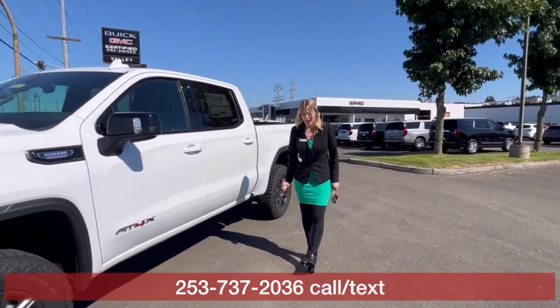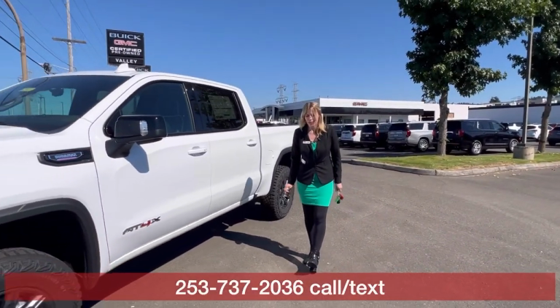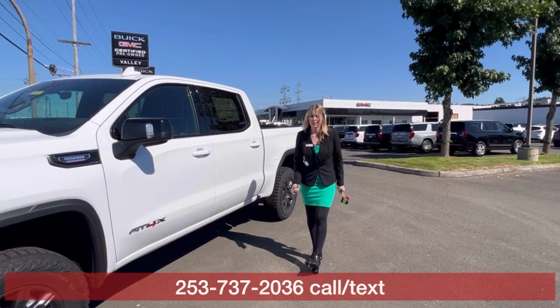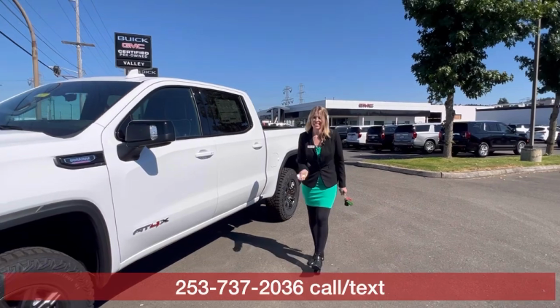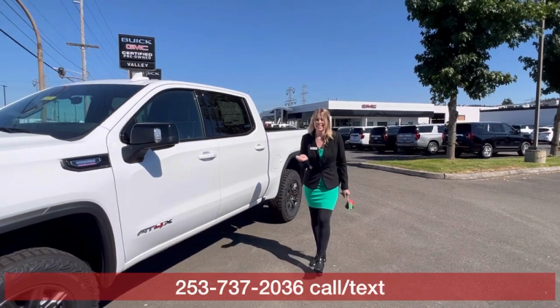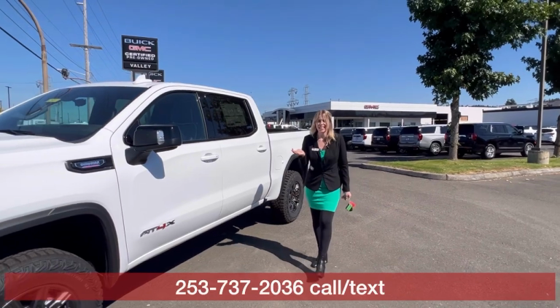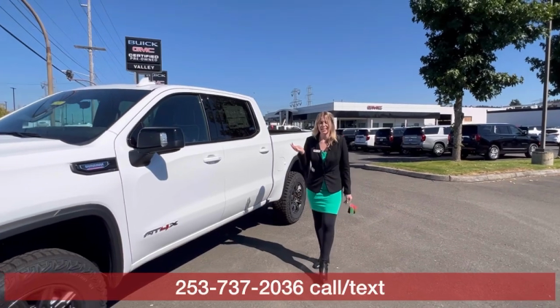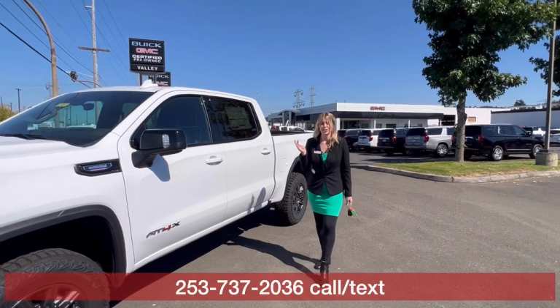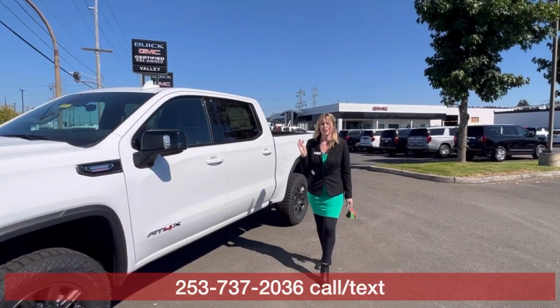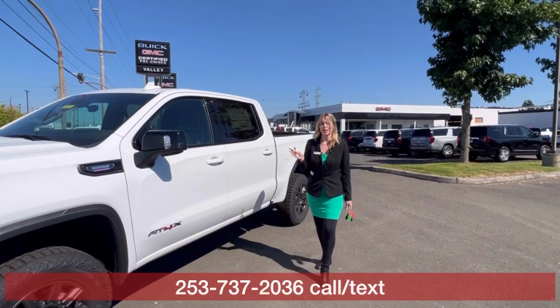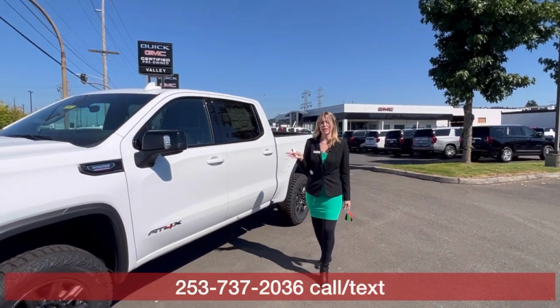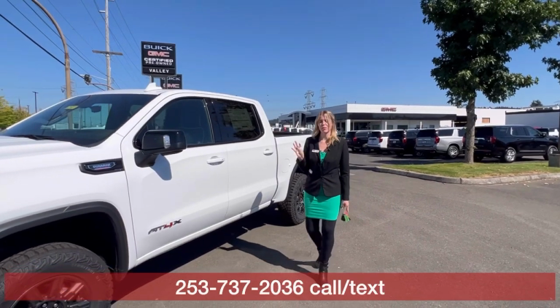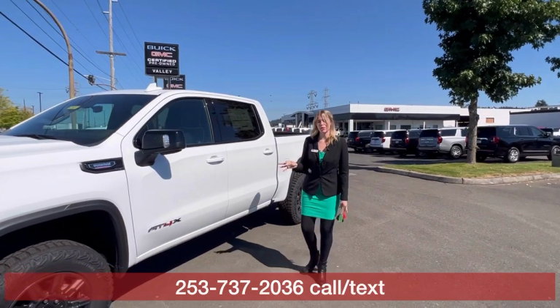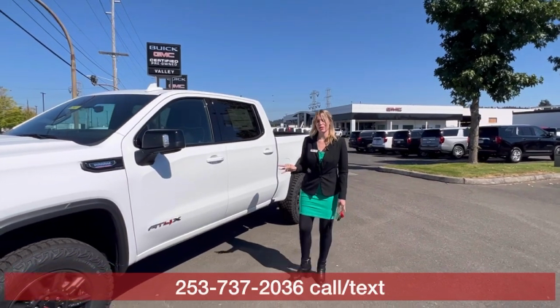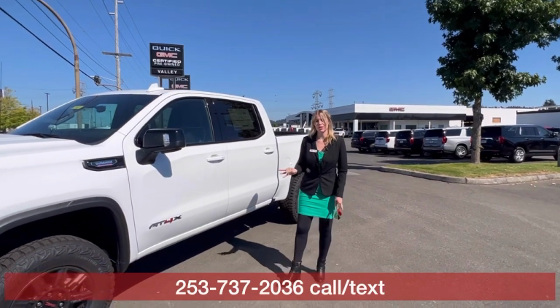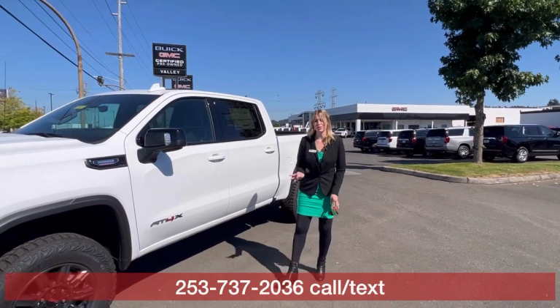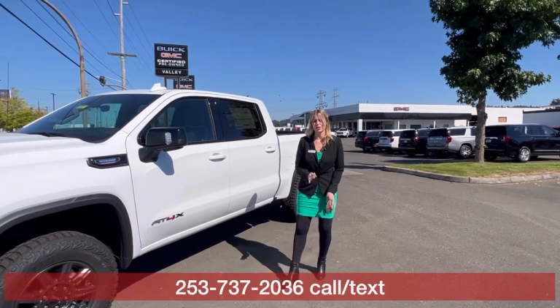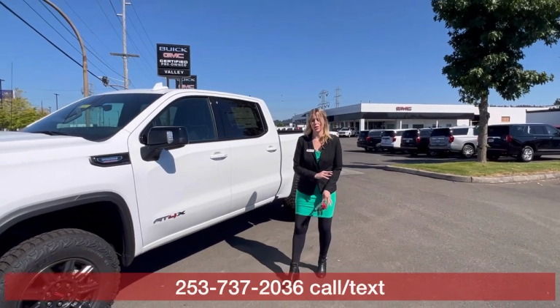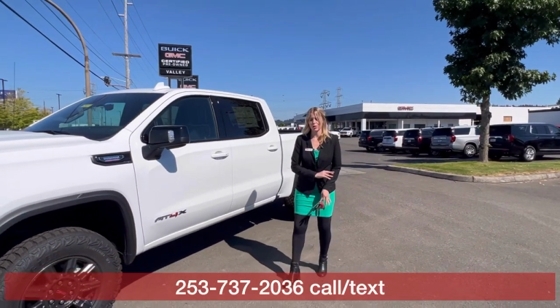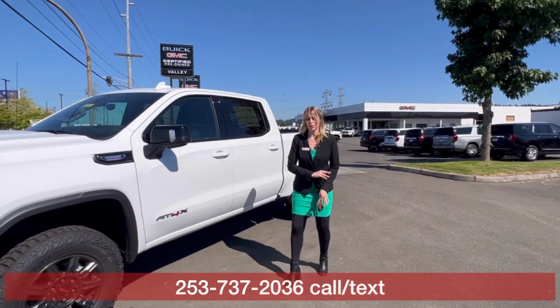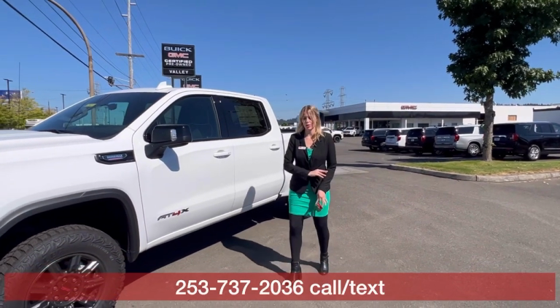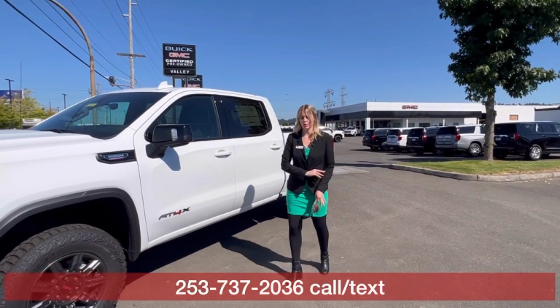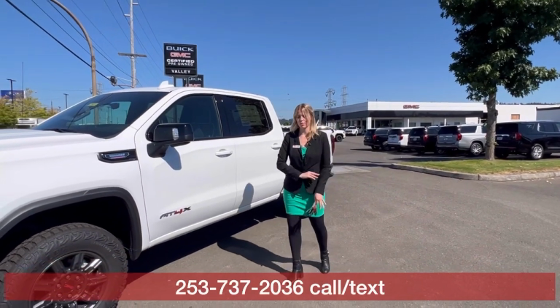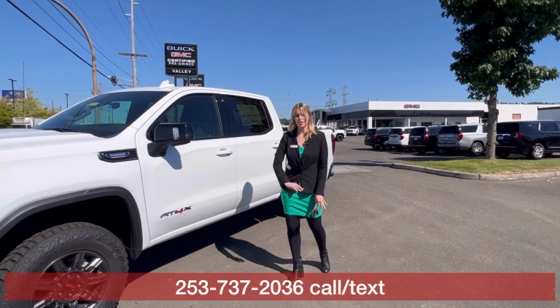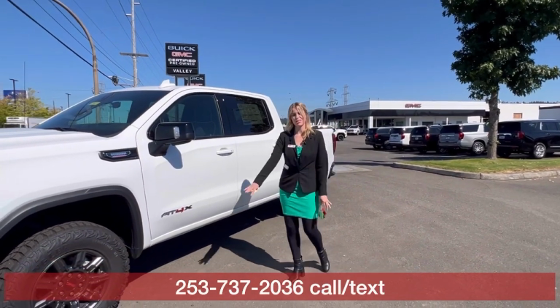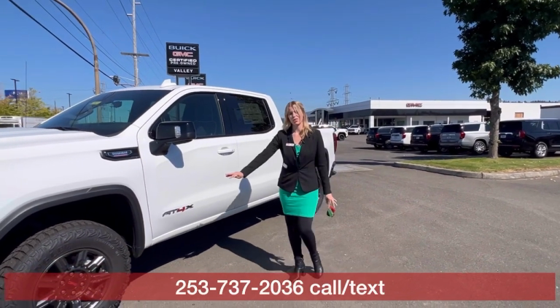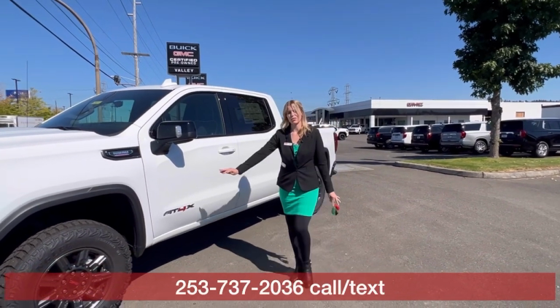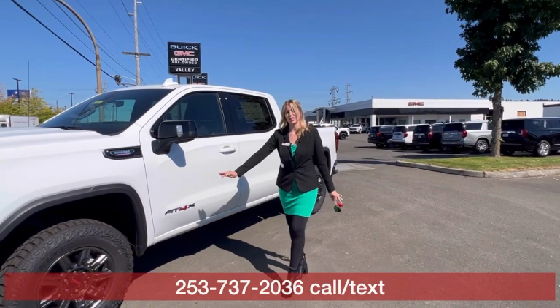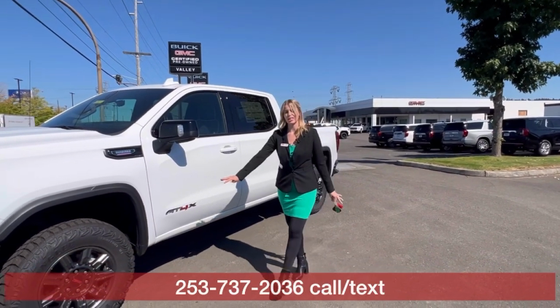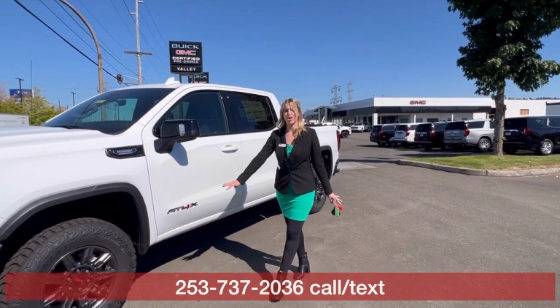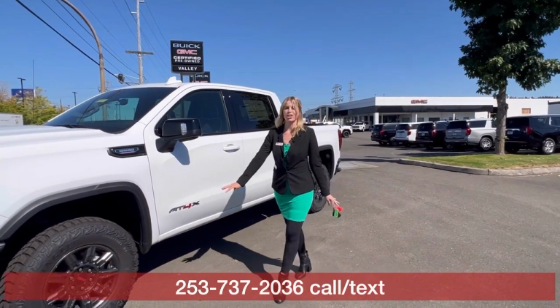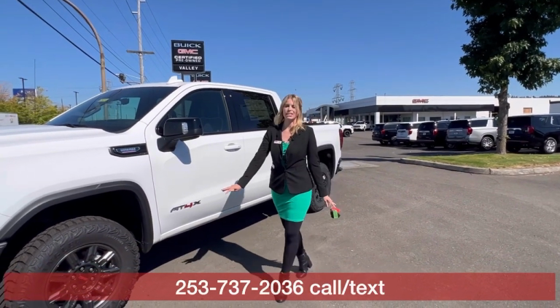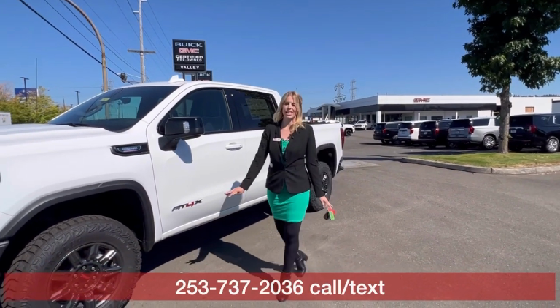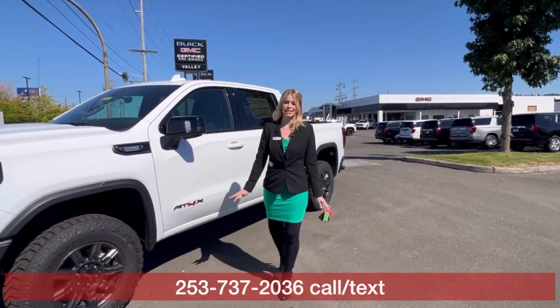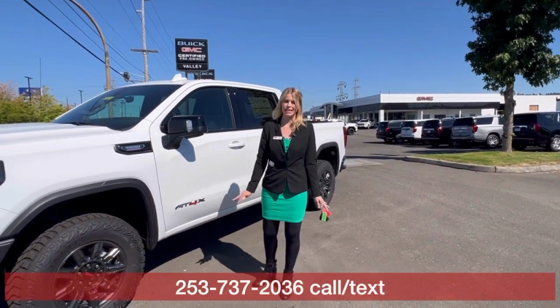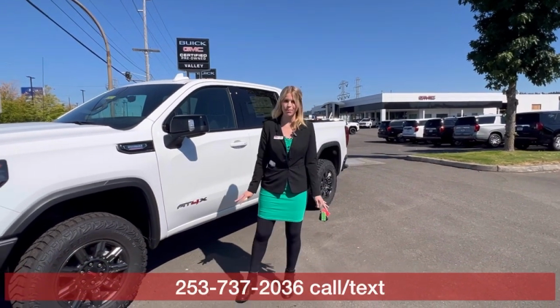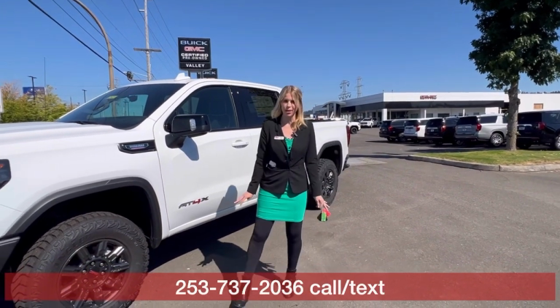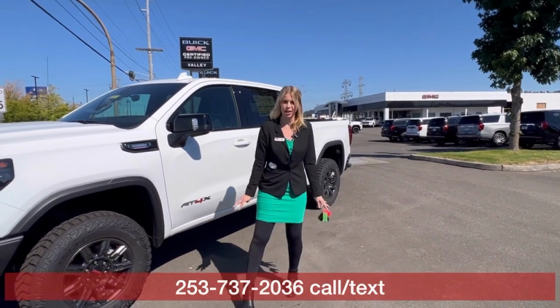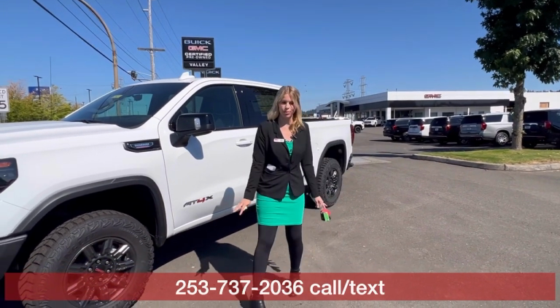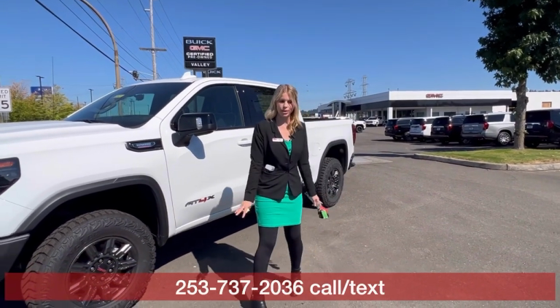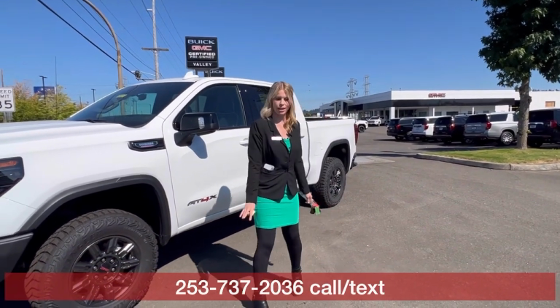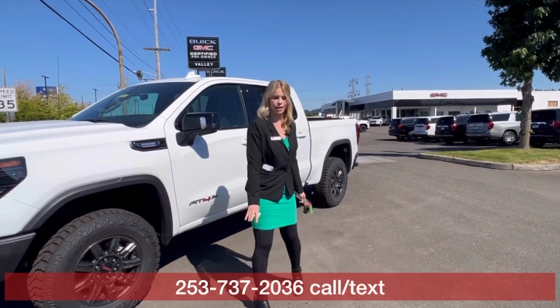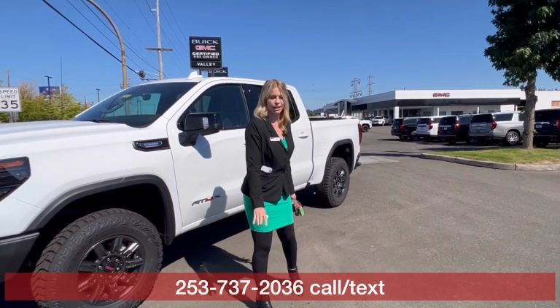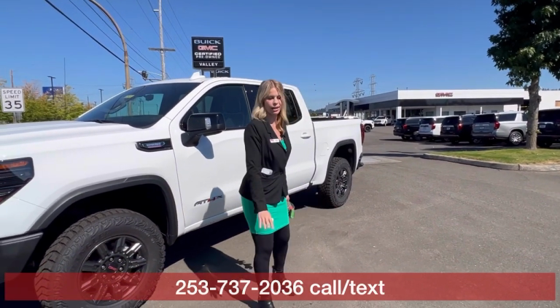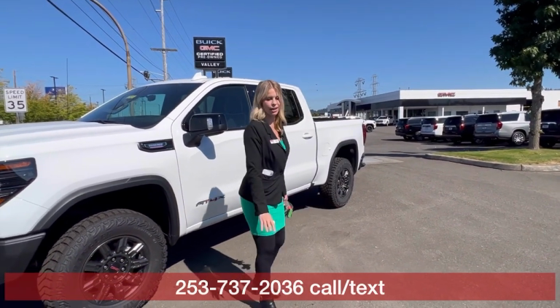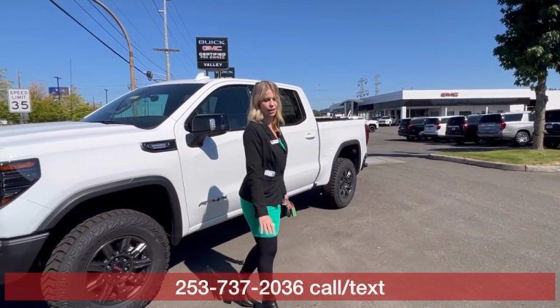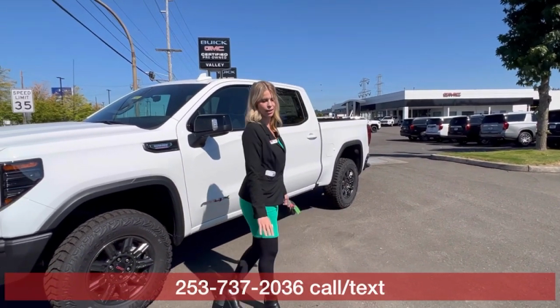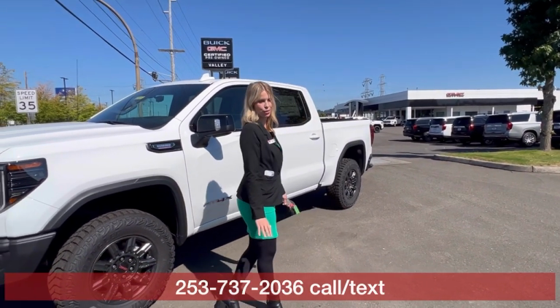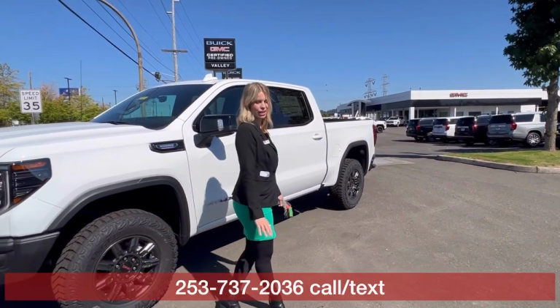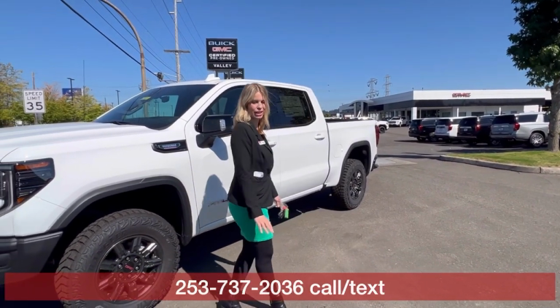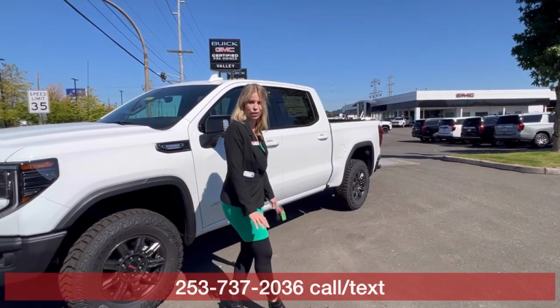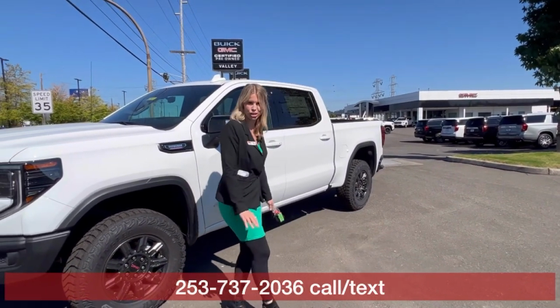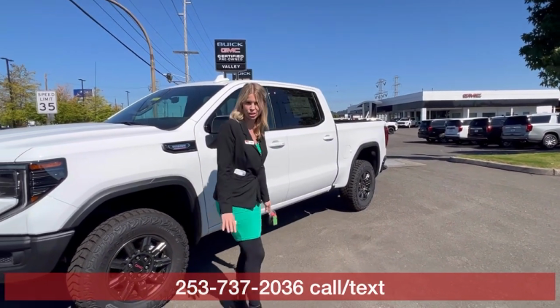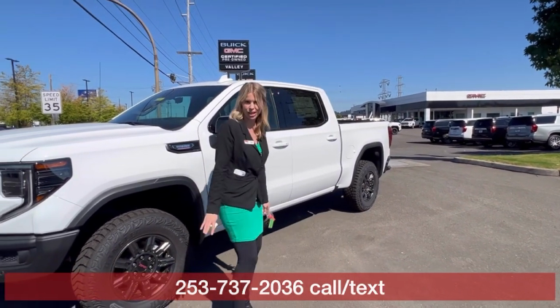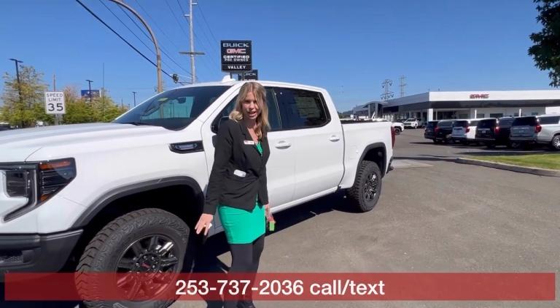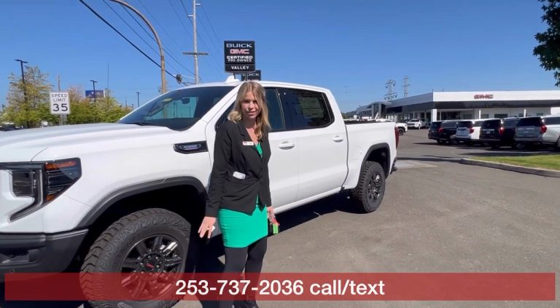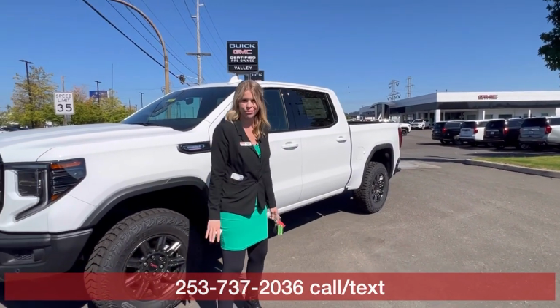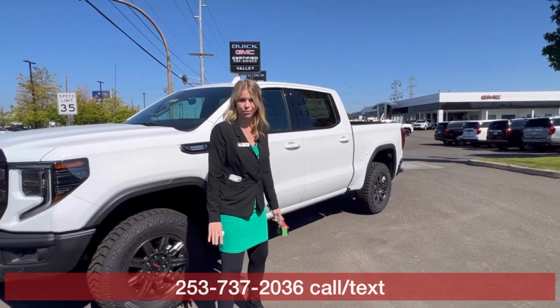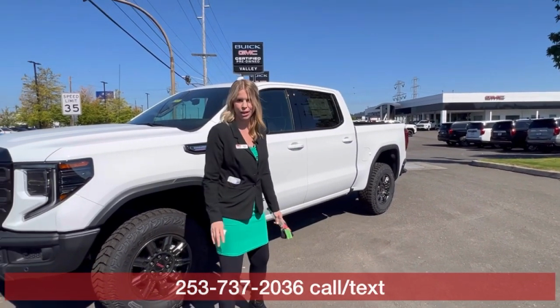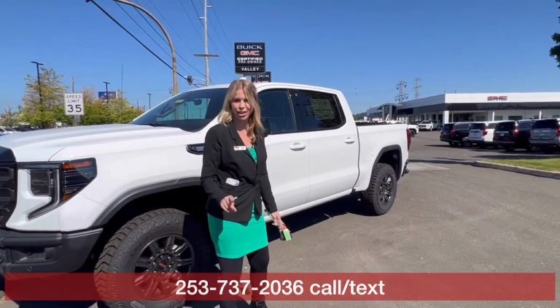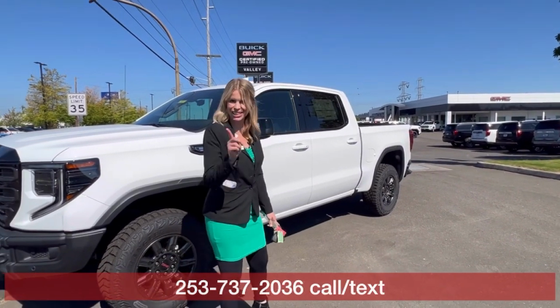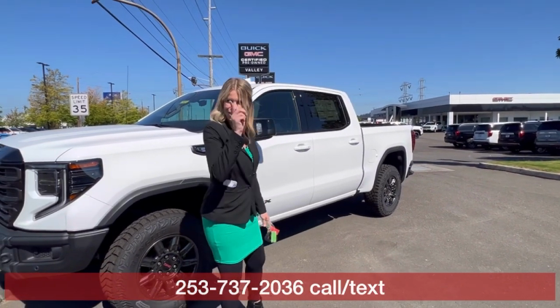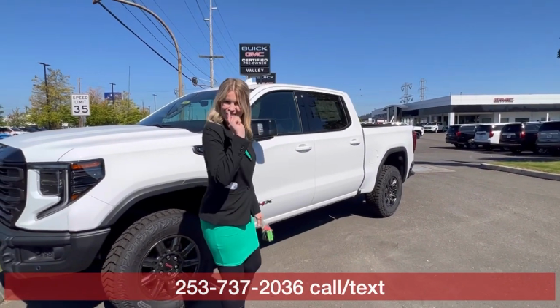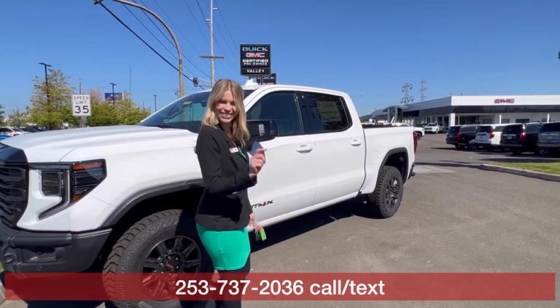I'm really excited to meet and work with you, so please feel free to call, text, or email me with any questions you have. I'll see you soon.